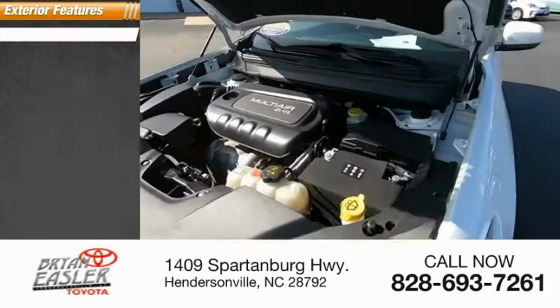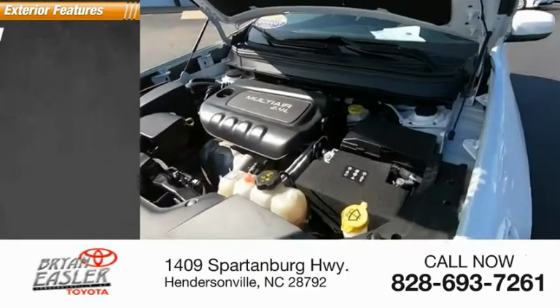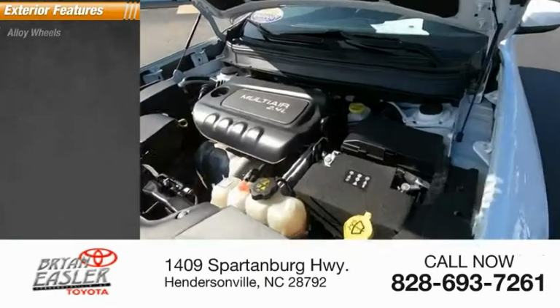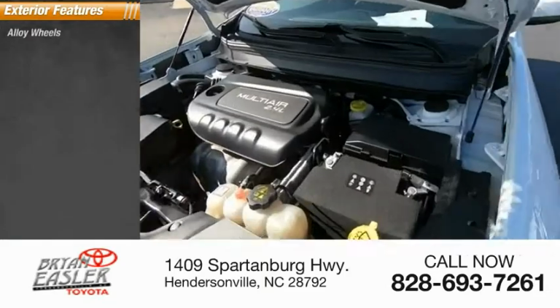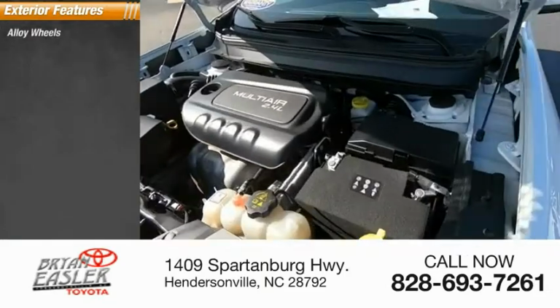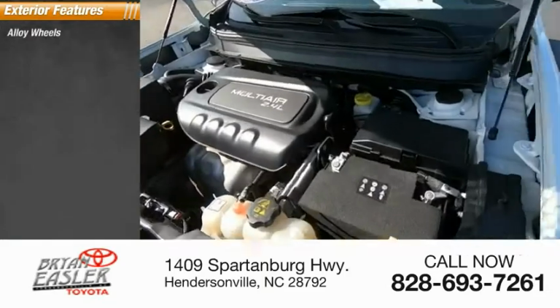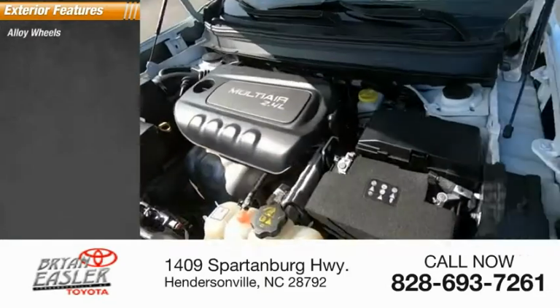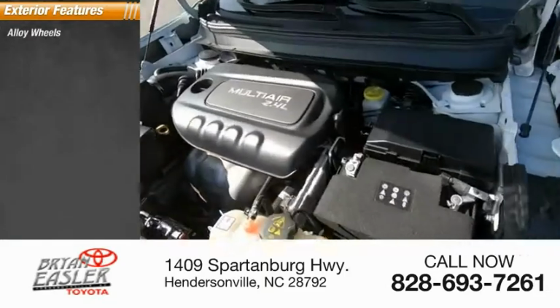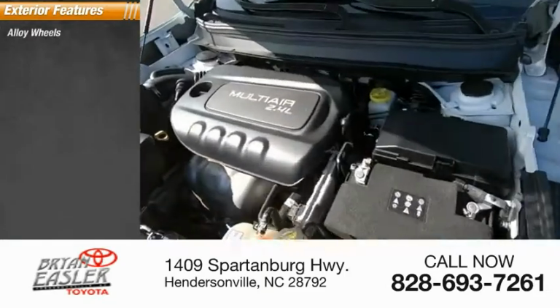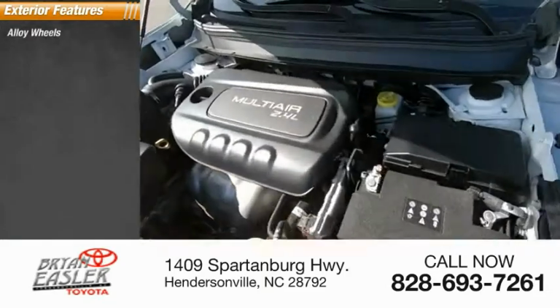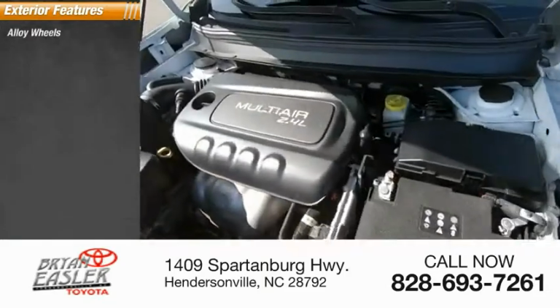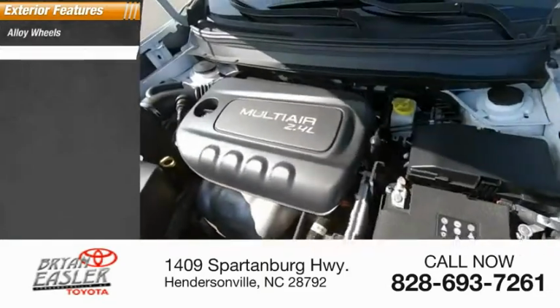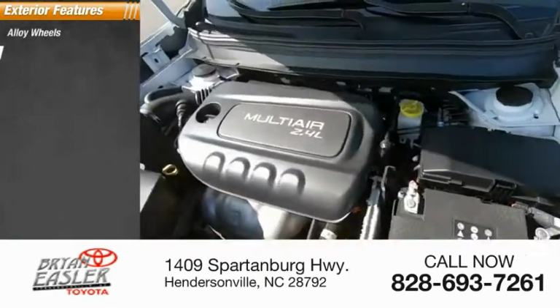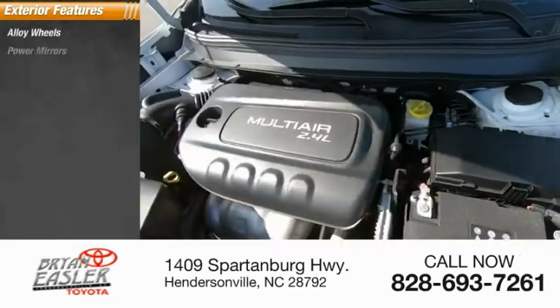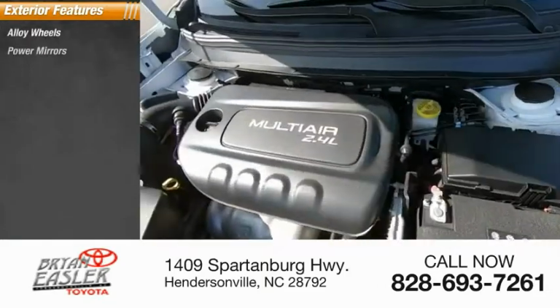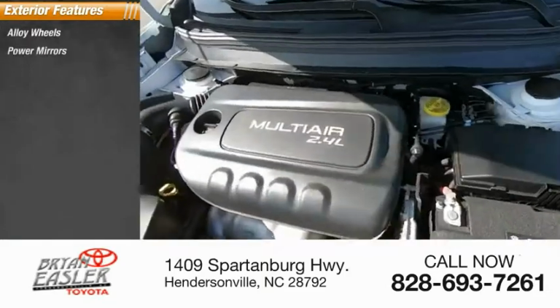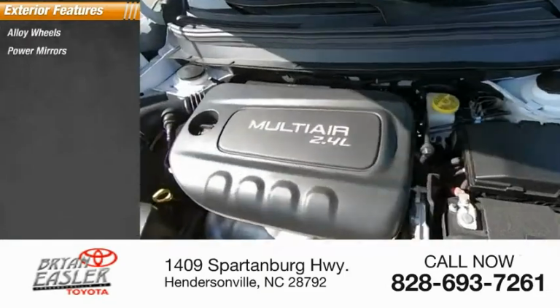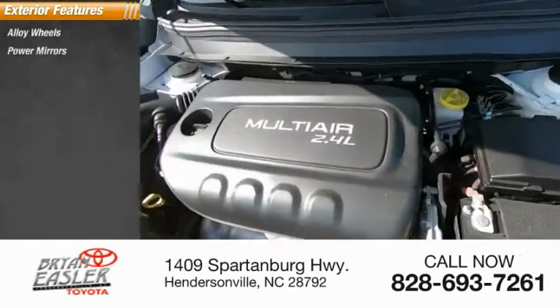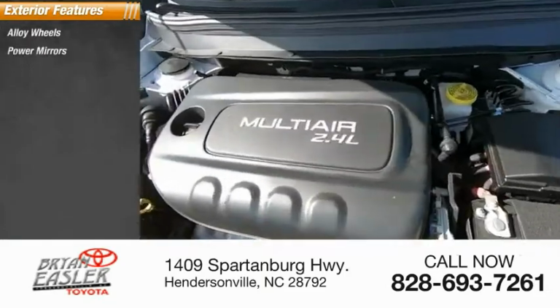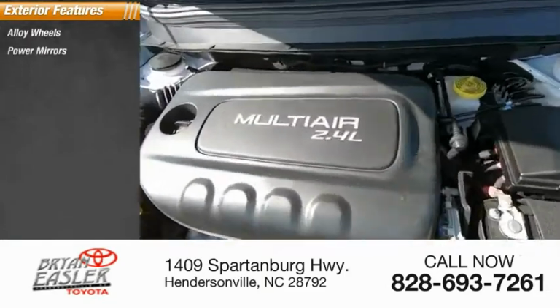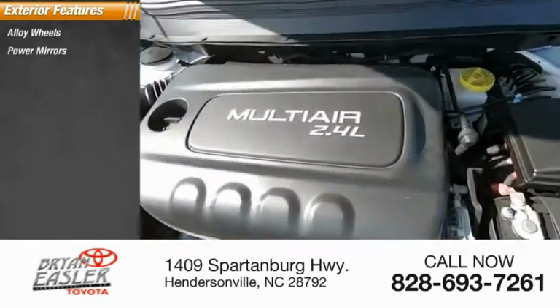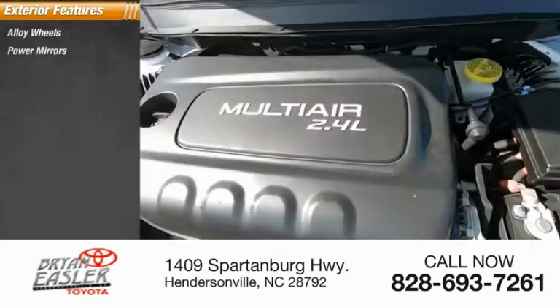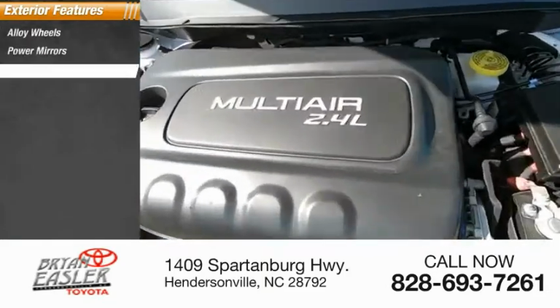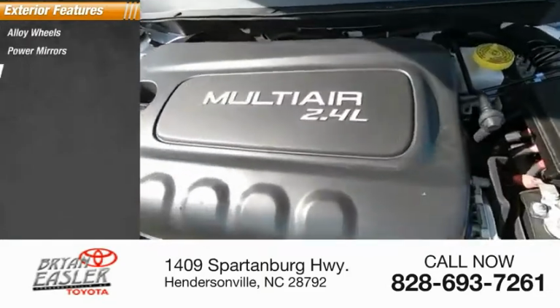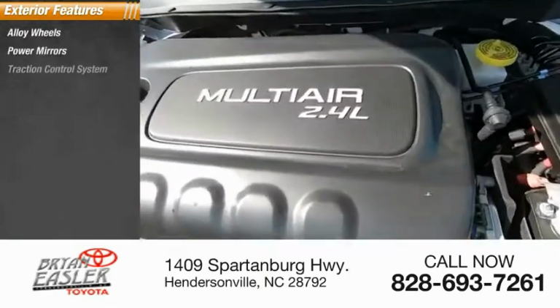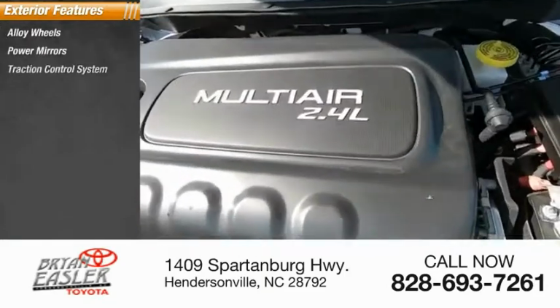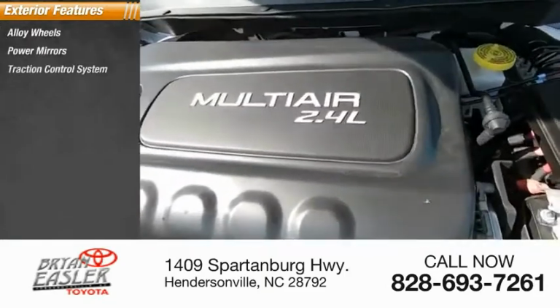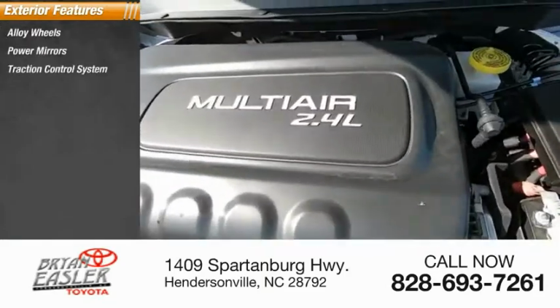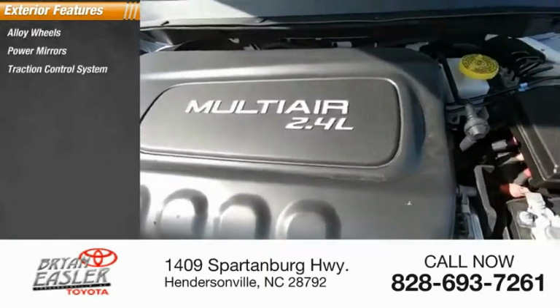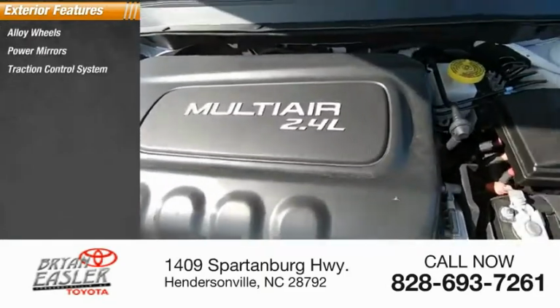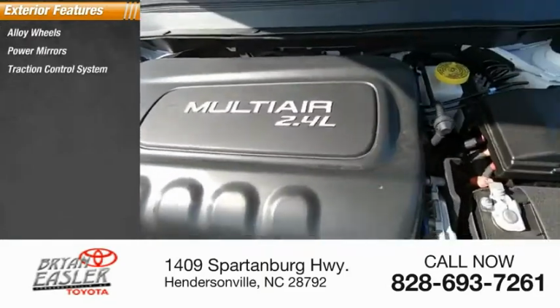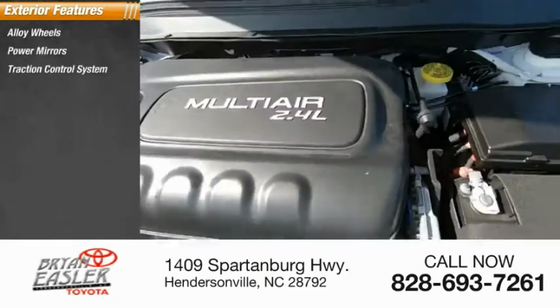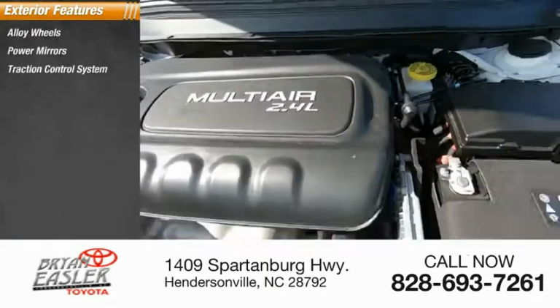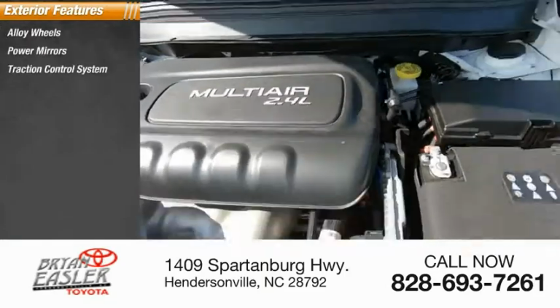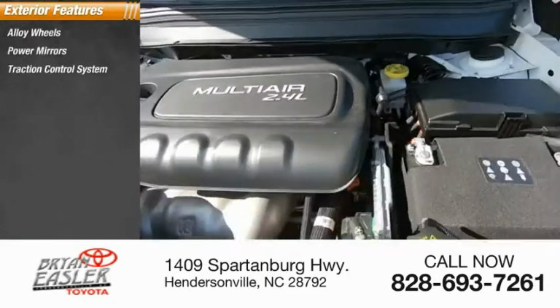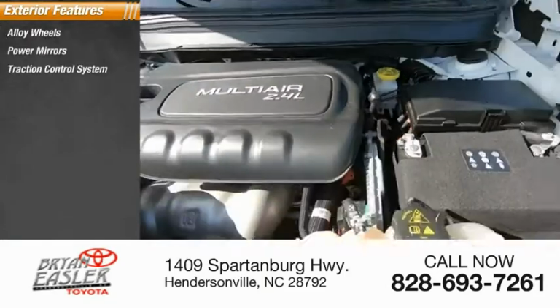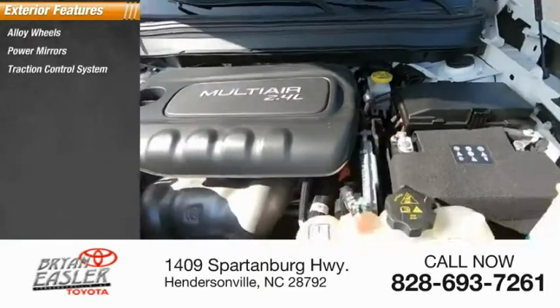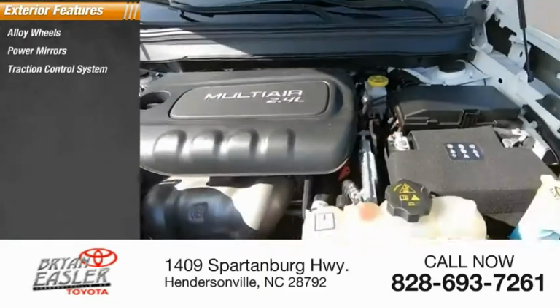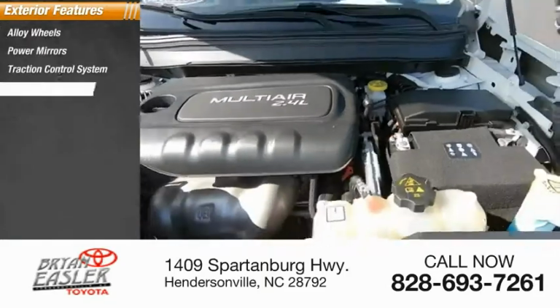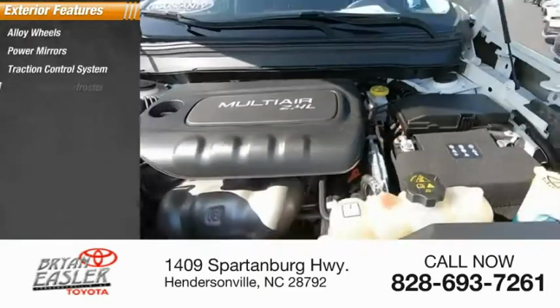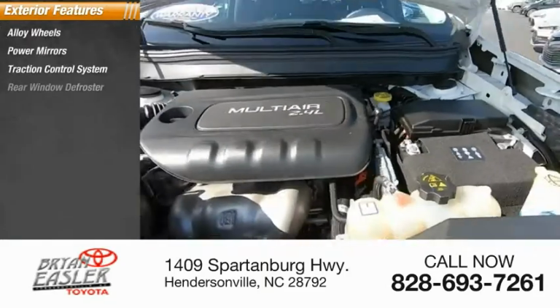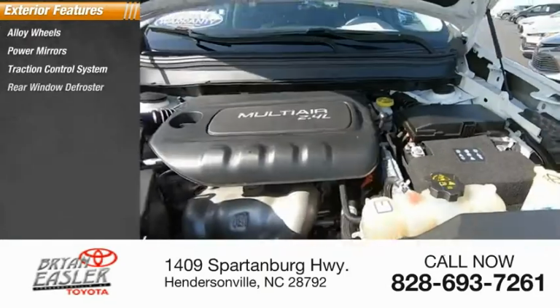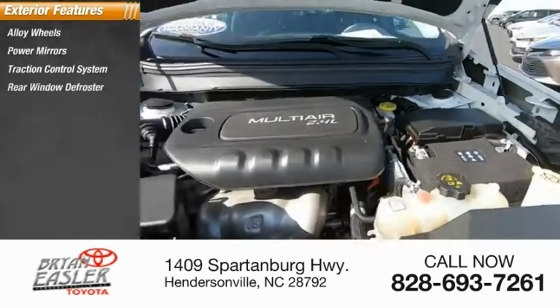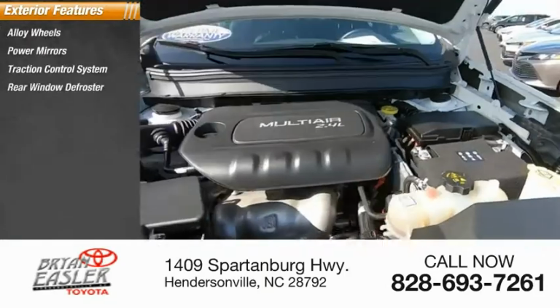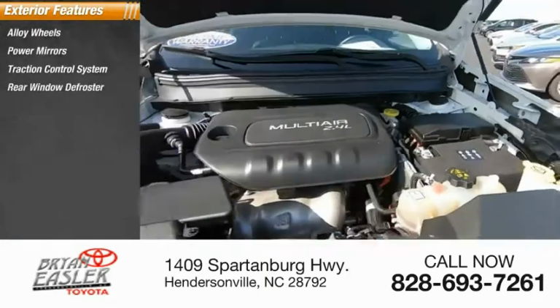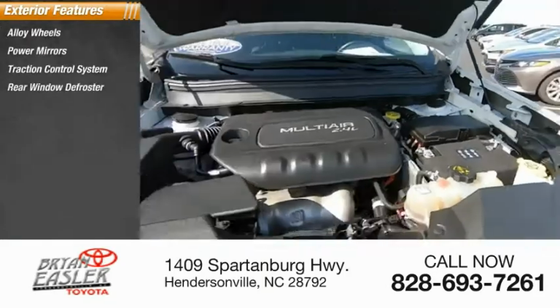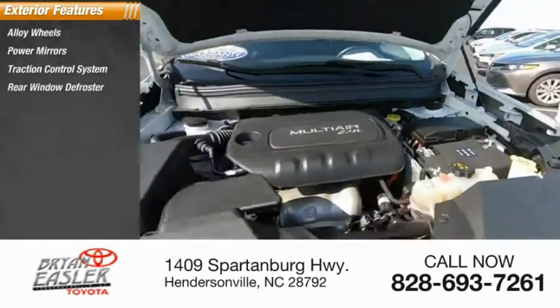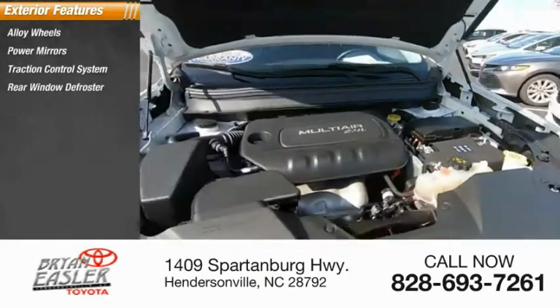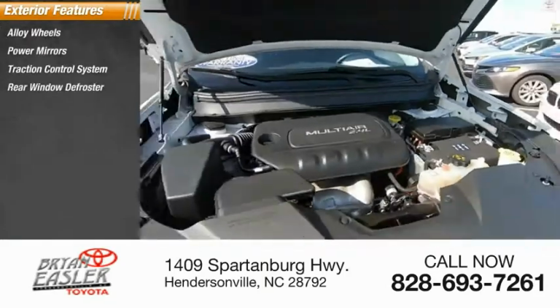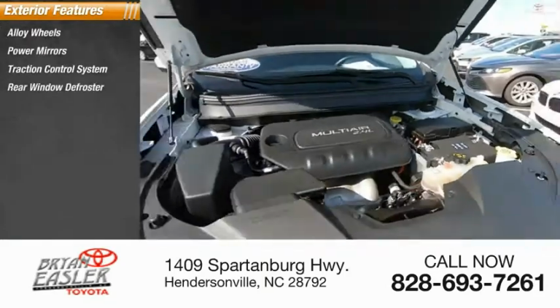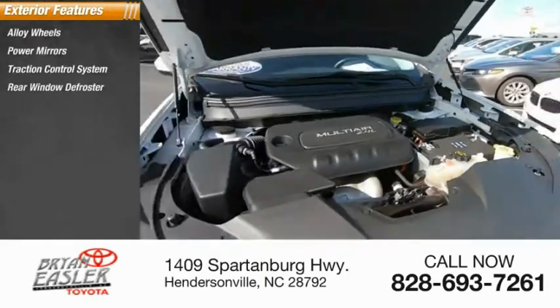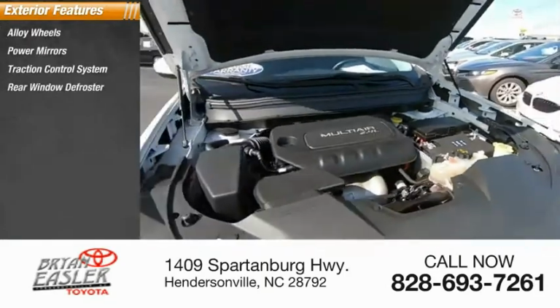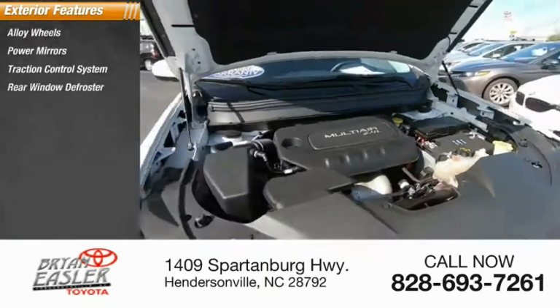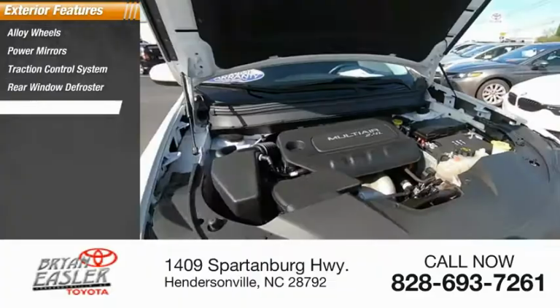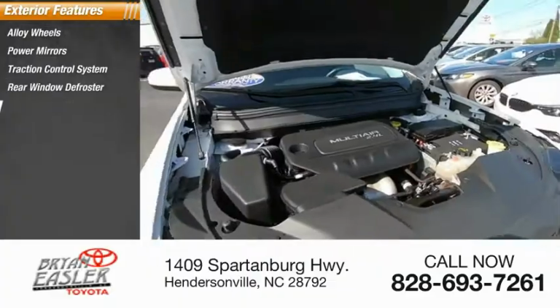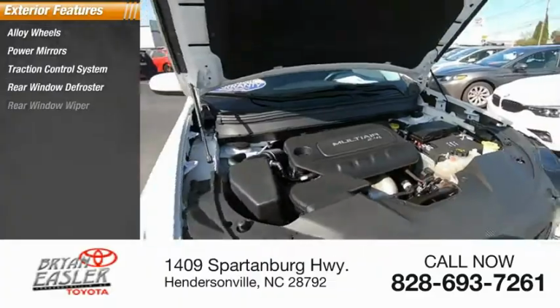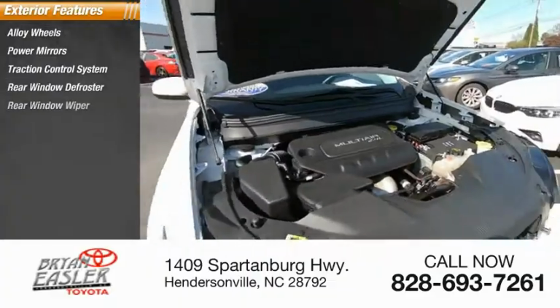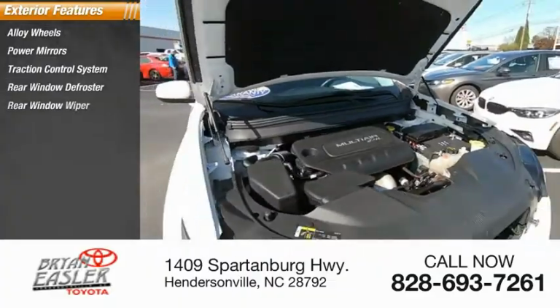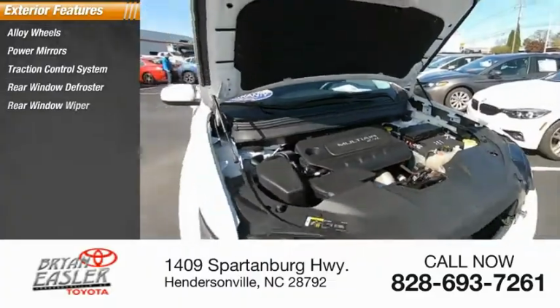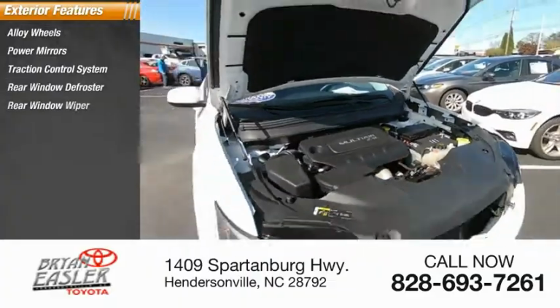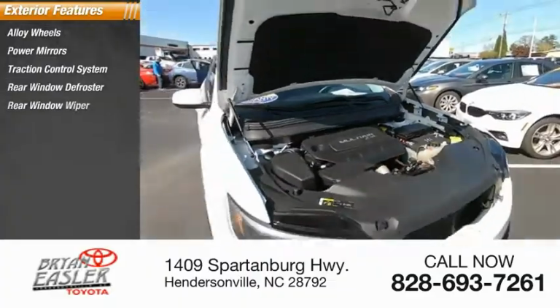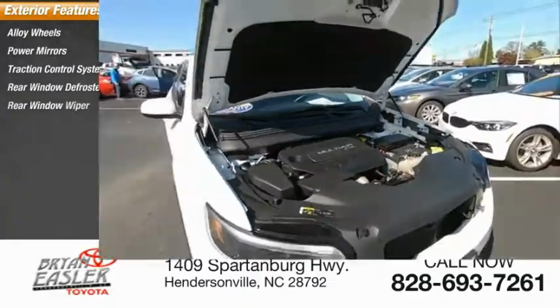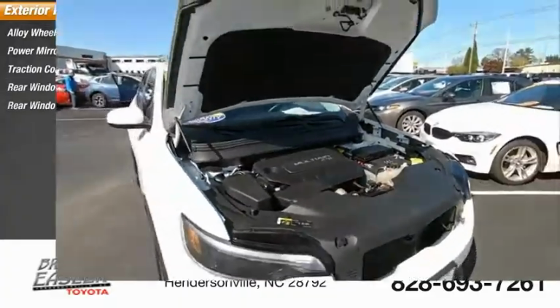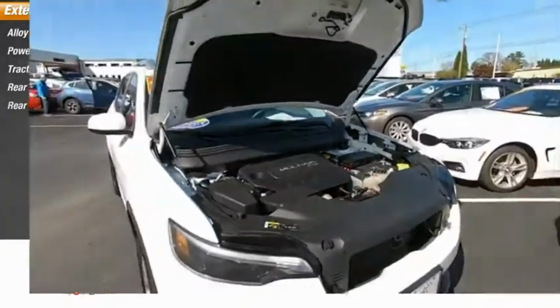Alloy wheels, power mirrors, traction control system, rear window defroster, rear window wiper.